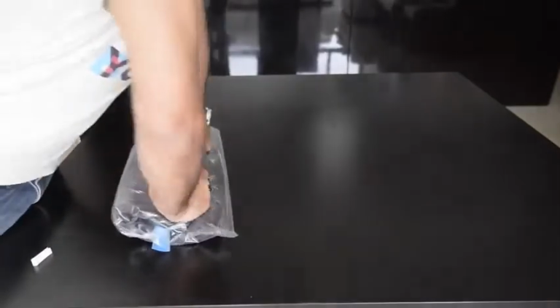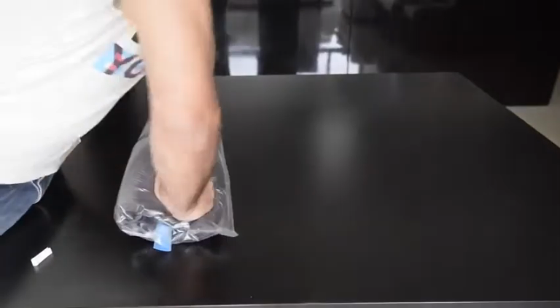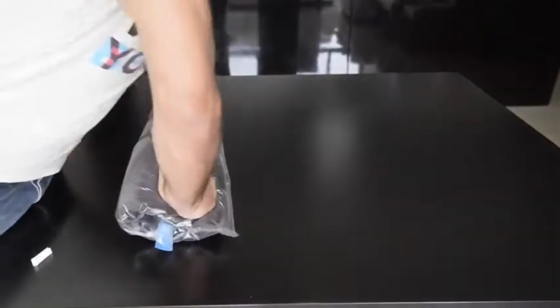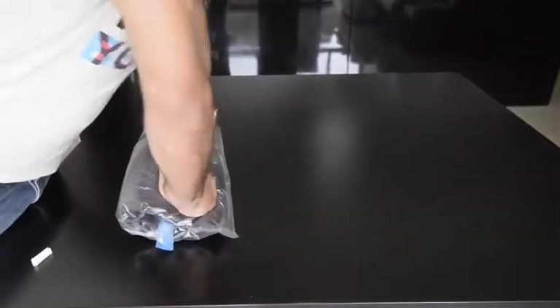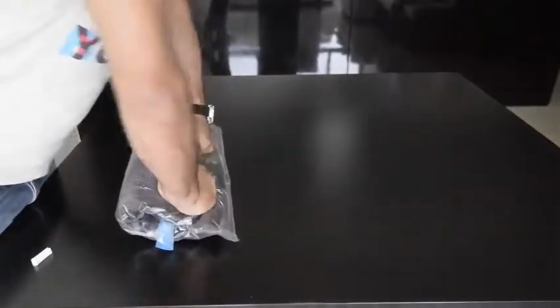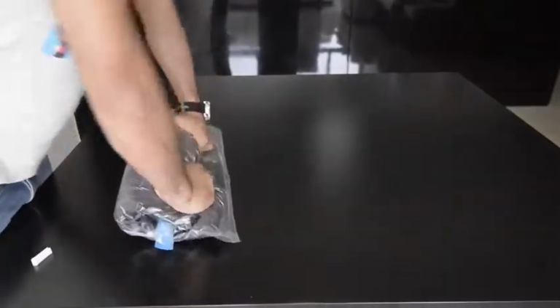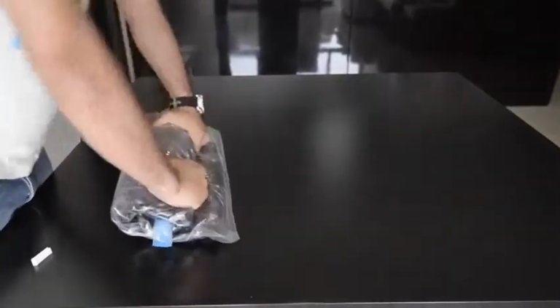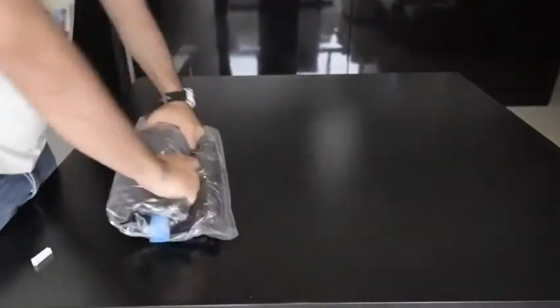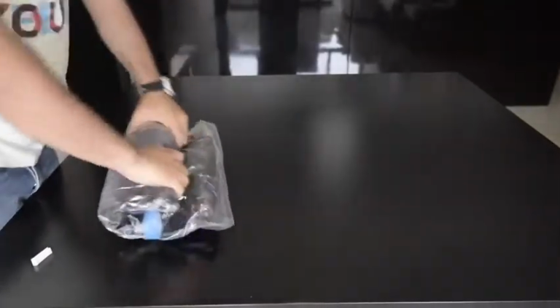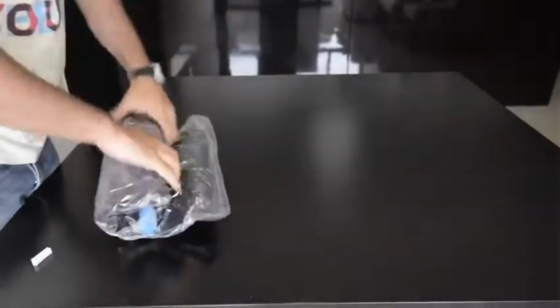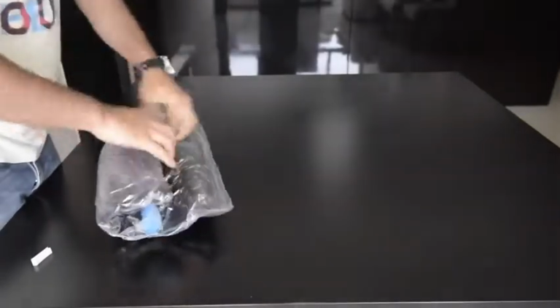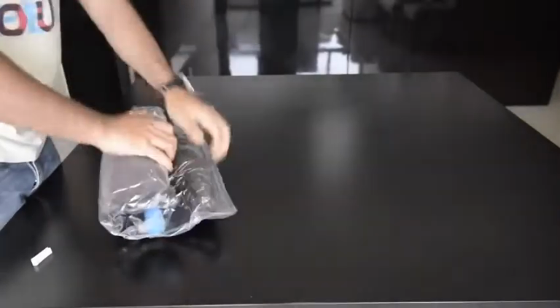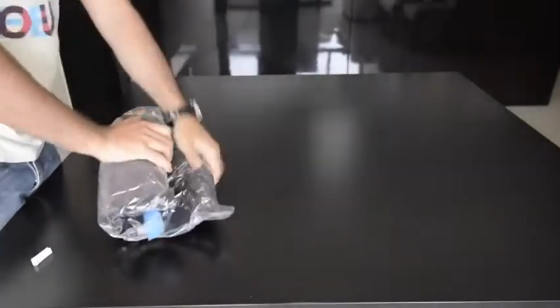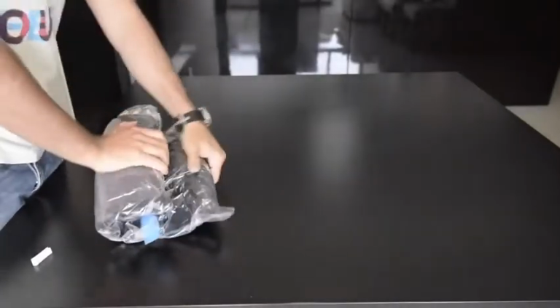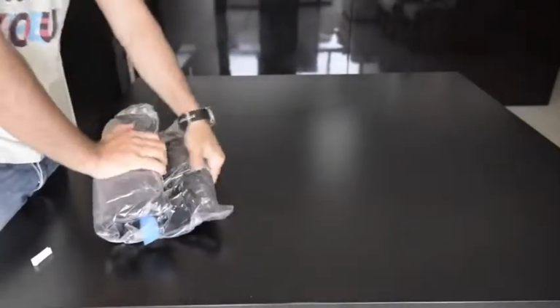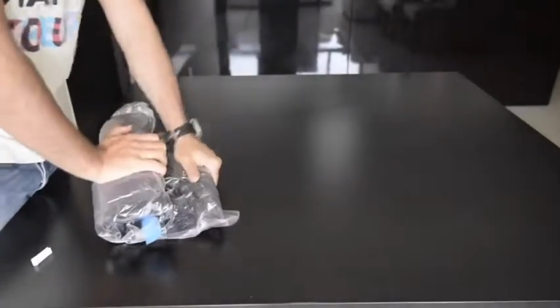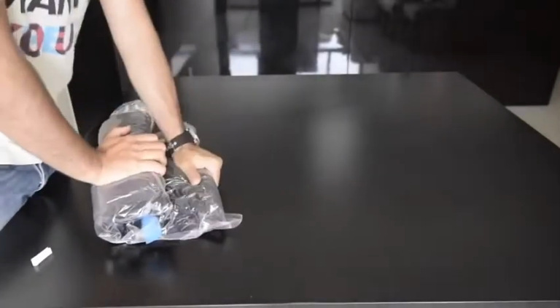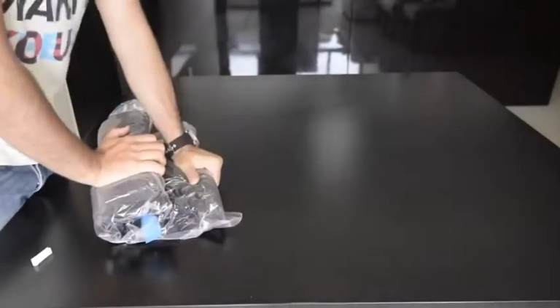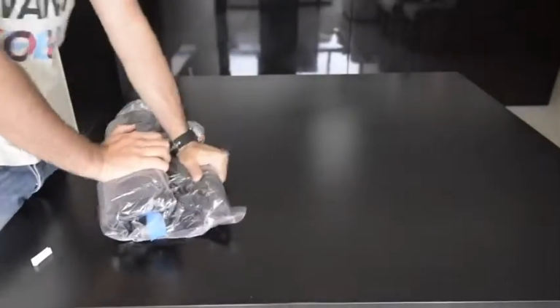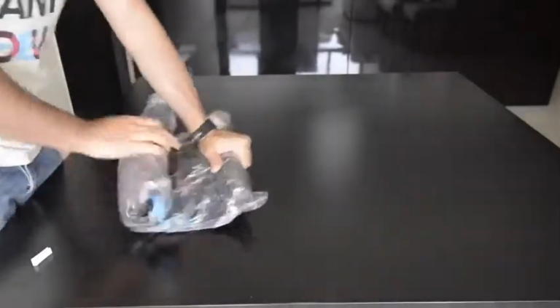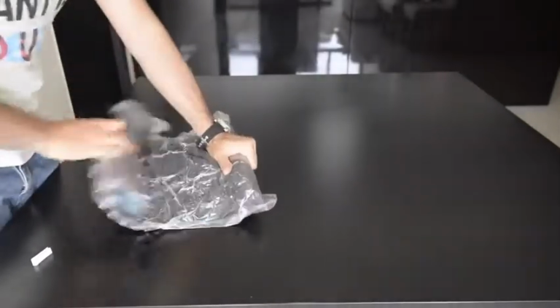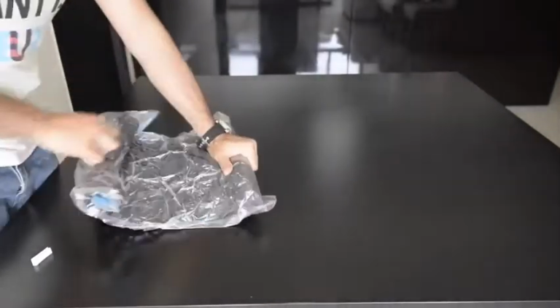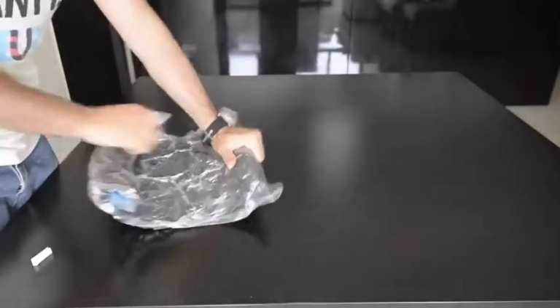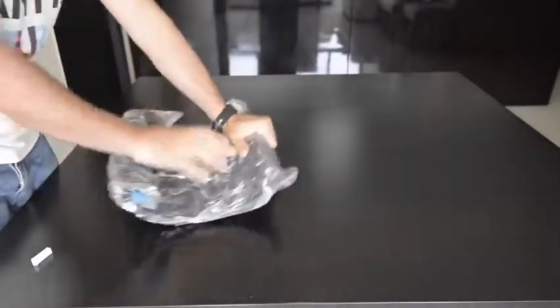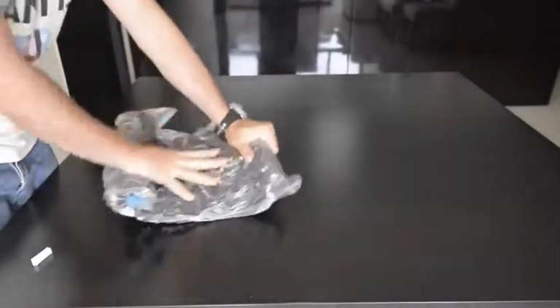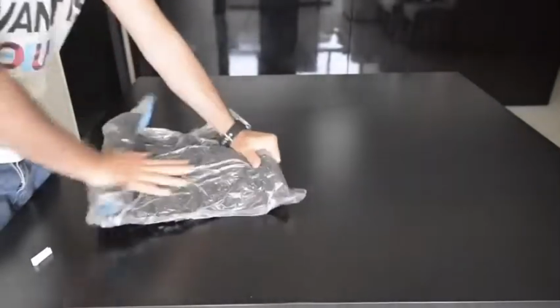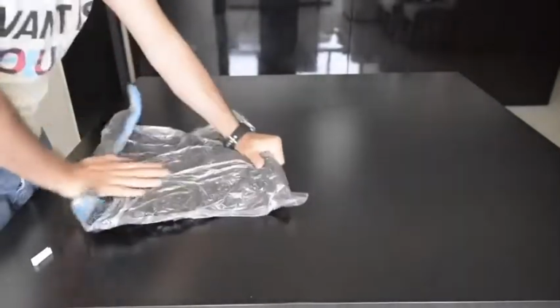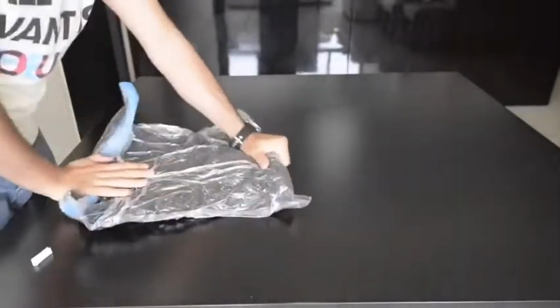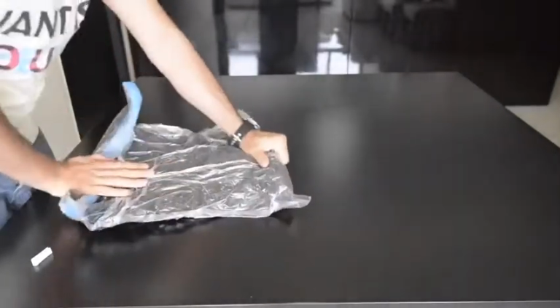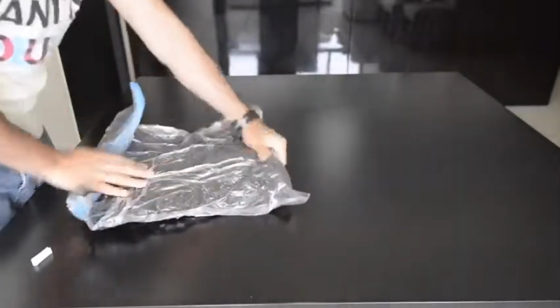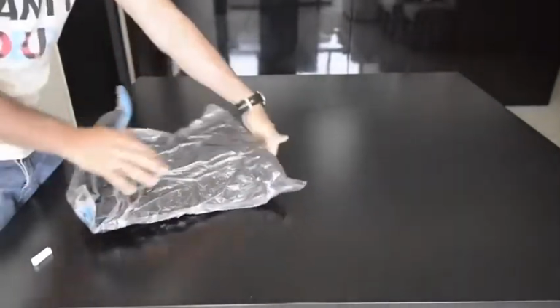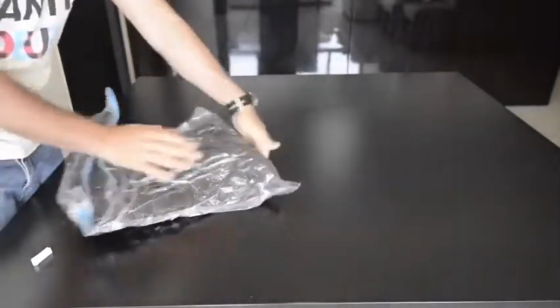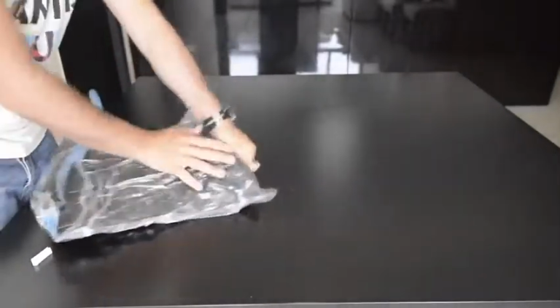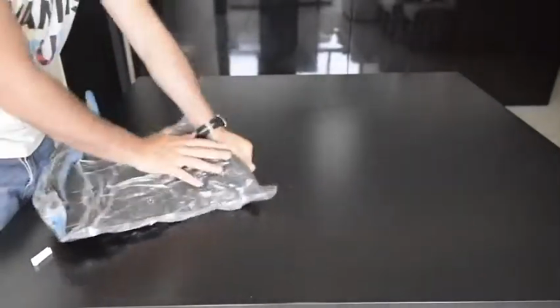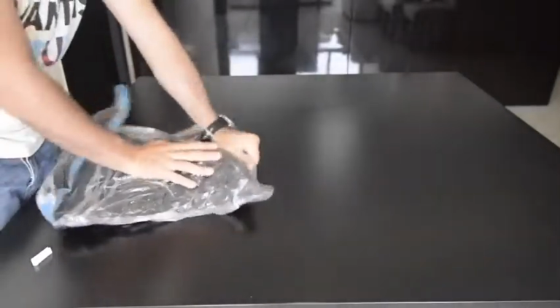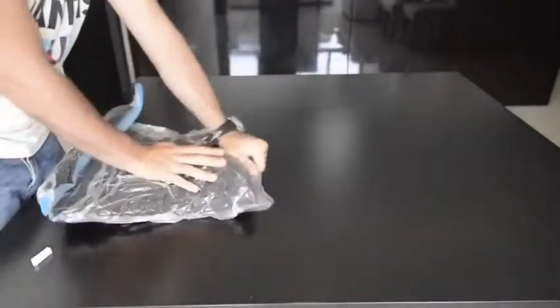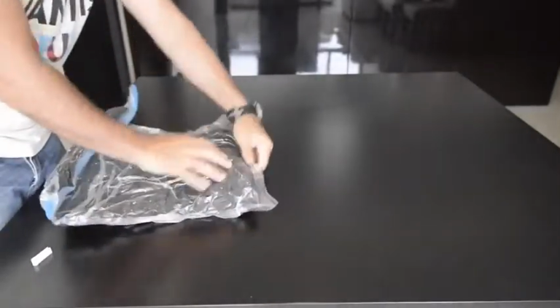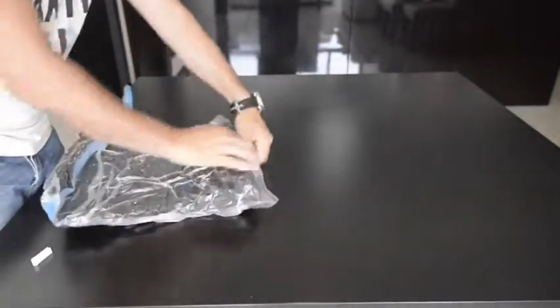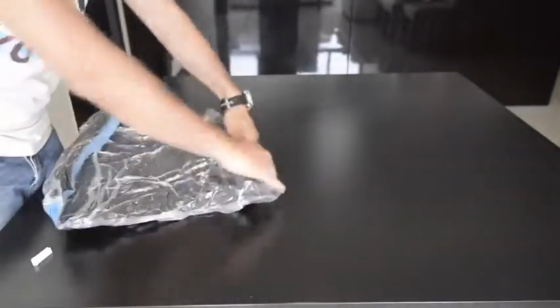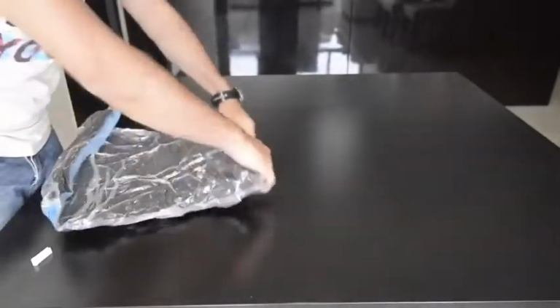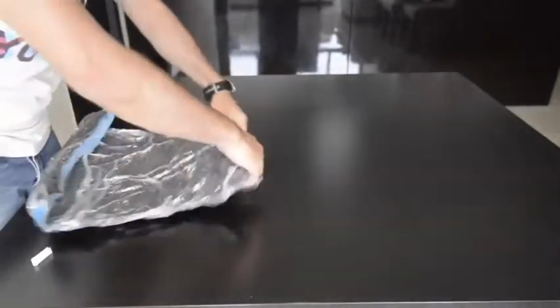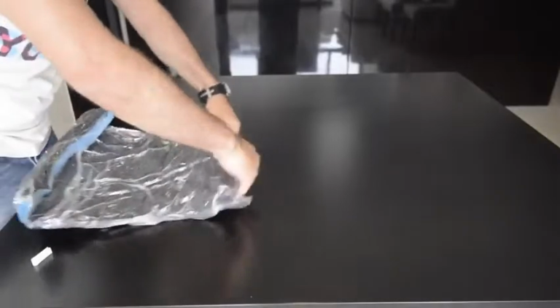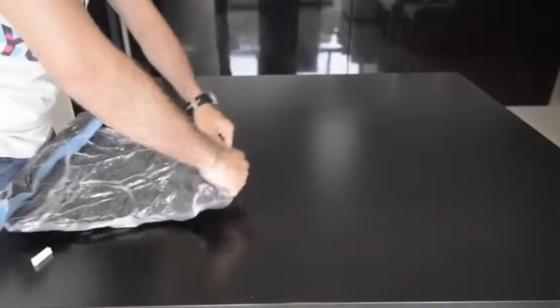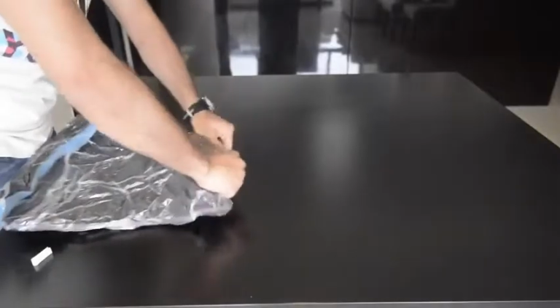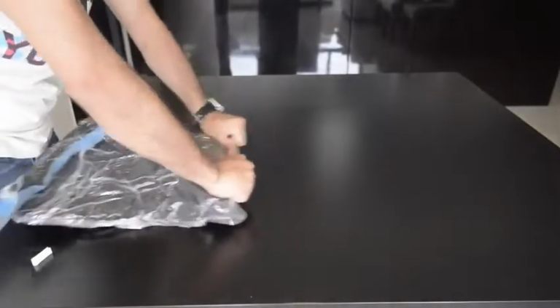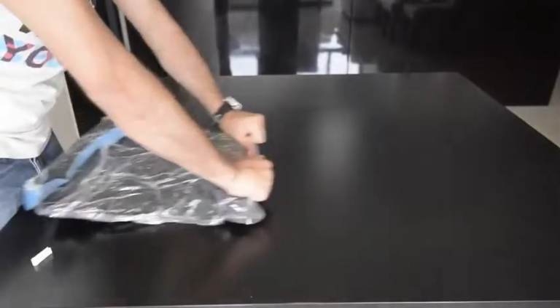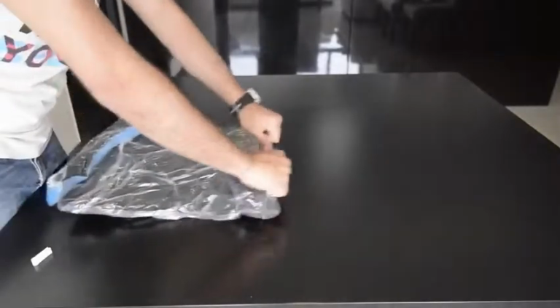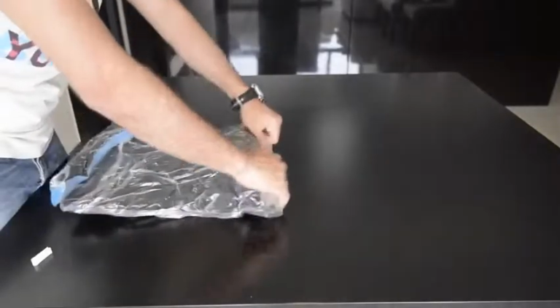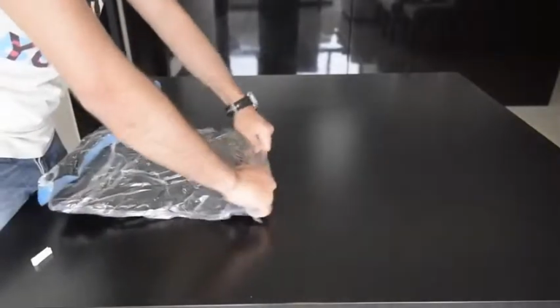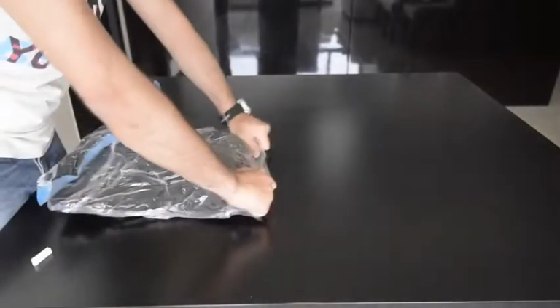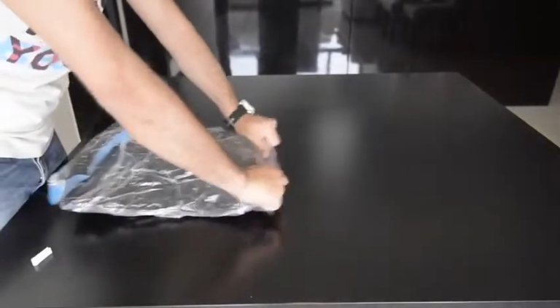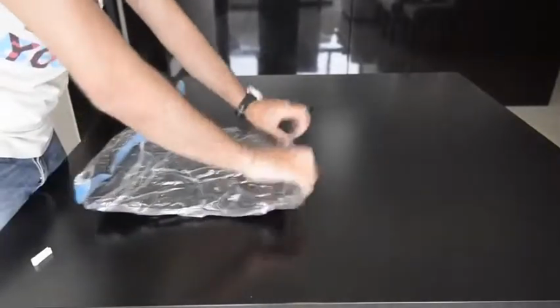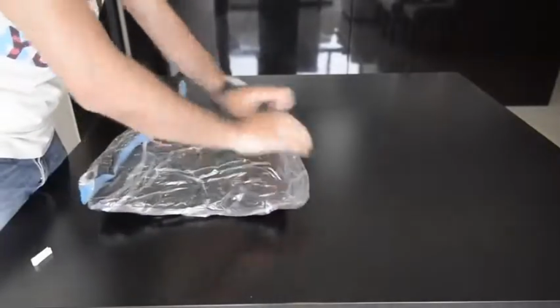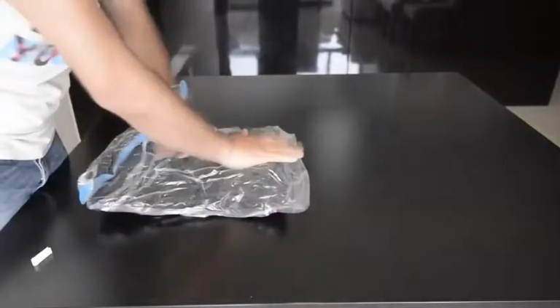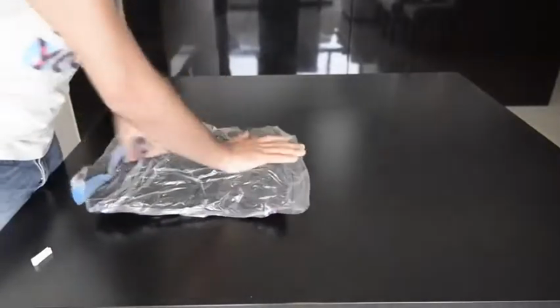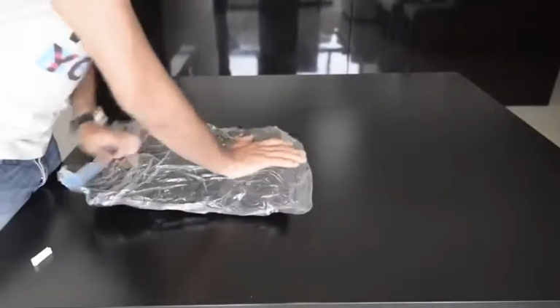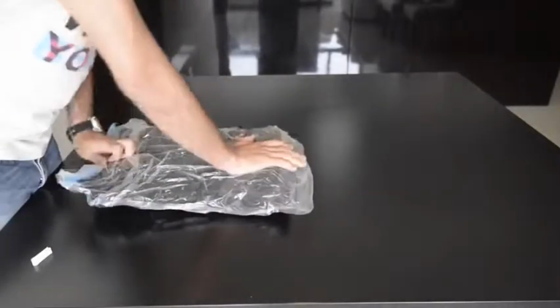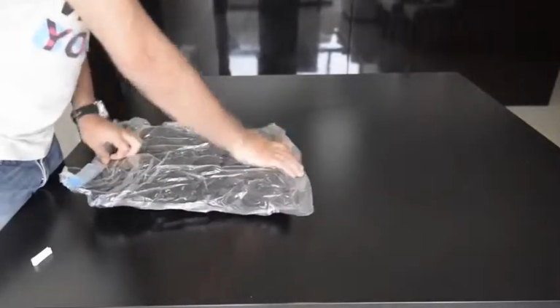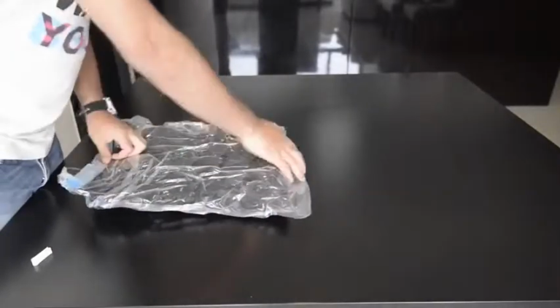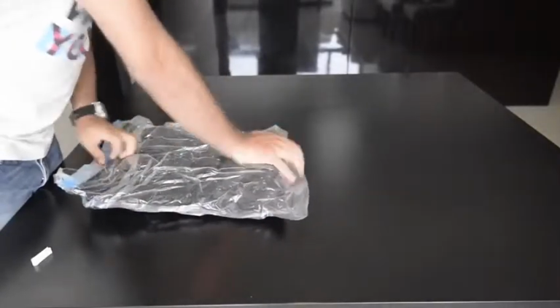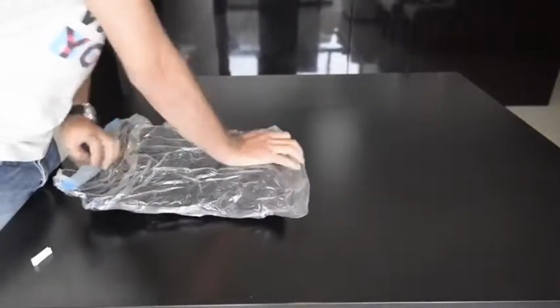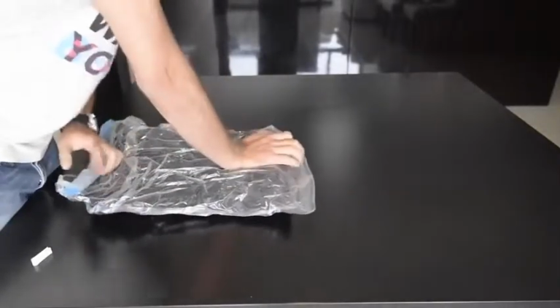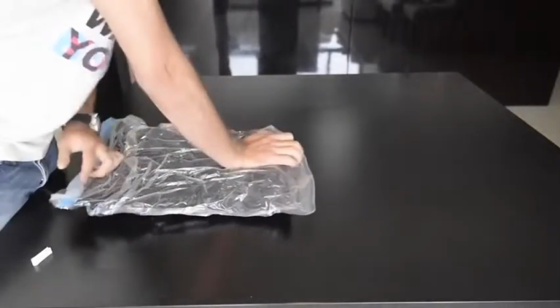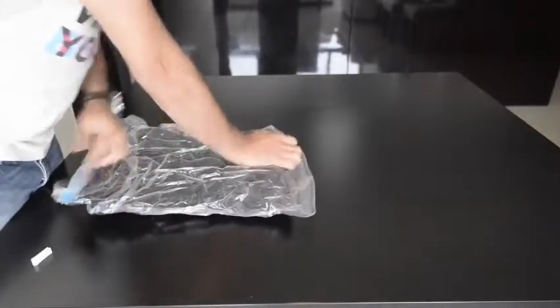Once finished, it's common for the bottom ends to end up being a bit thicker. Simply spread it with a little pressure to even it out.